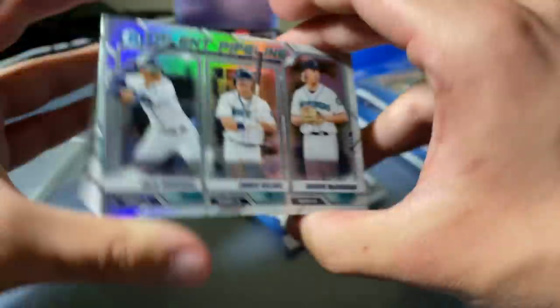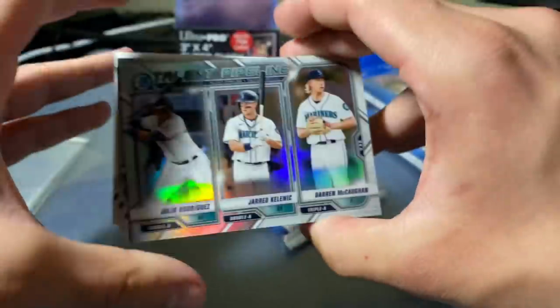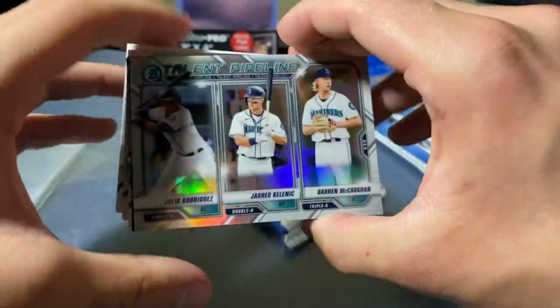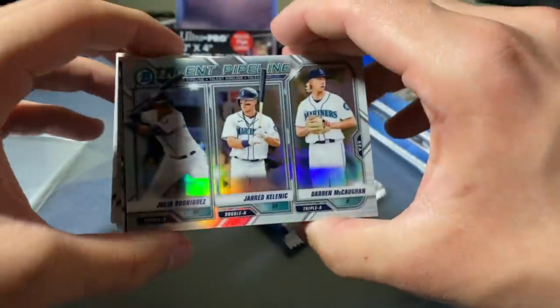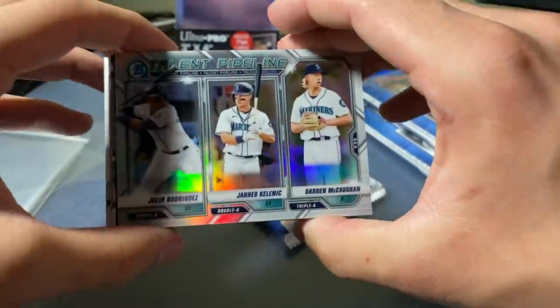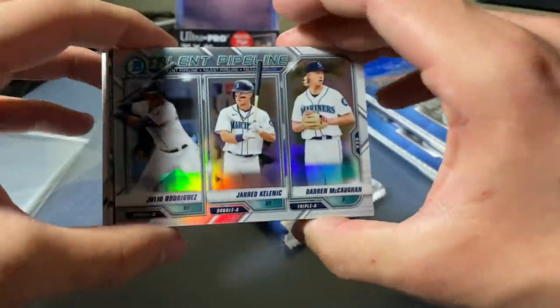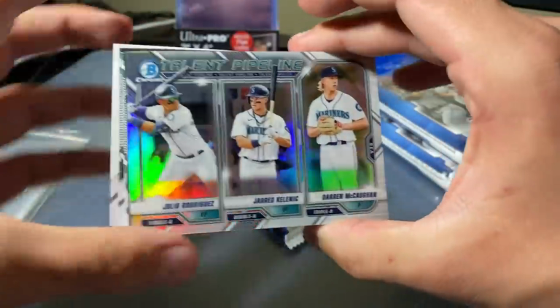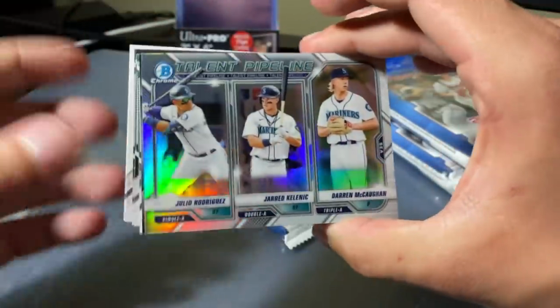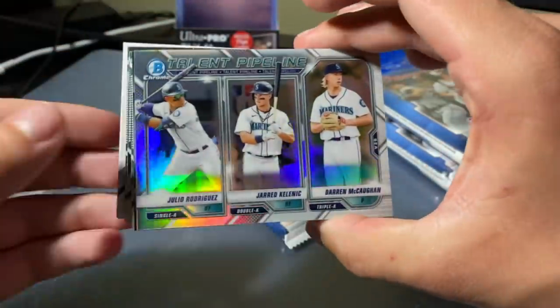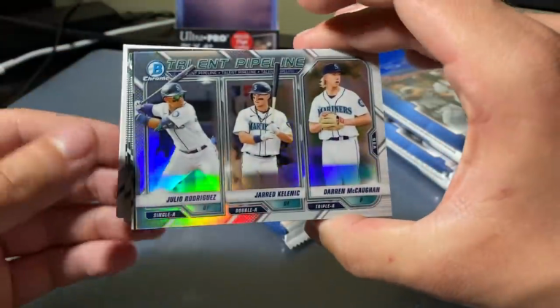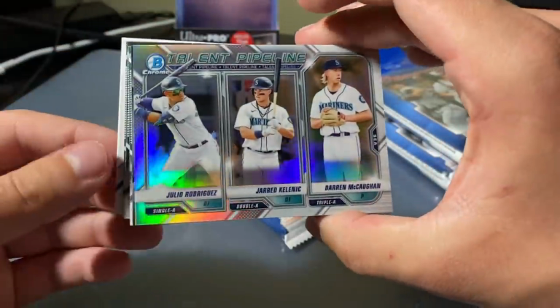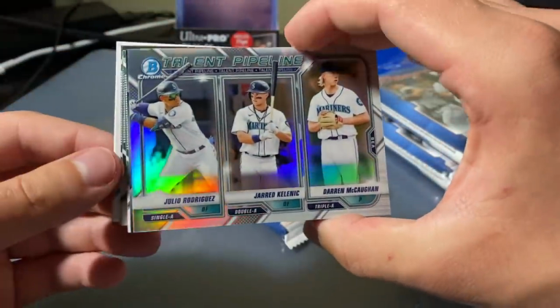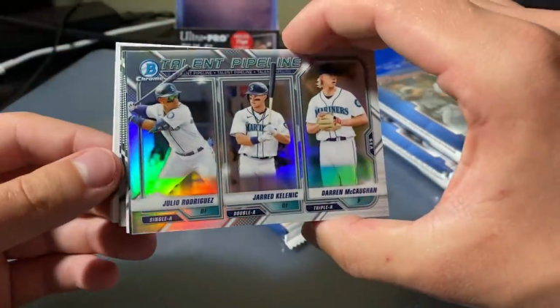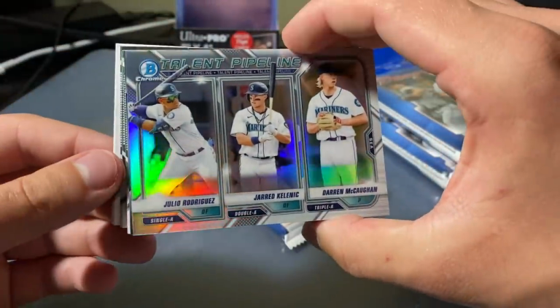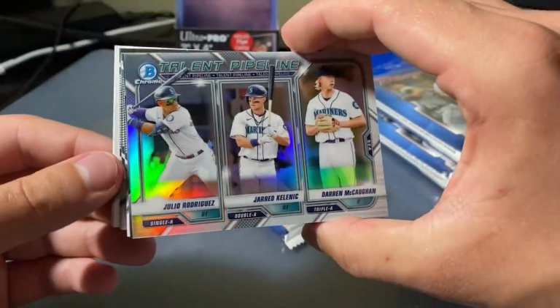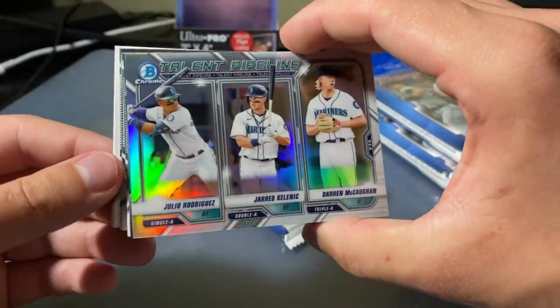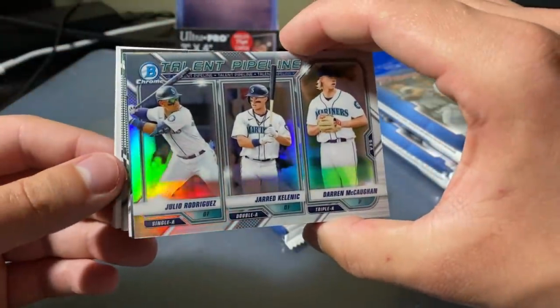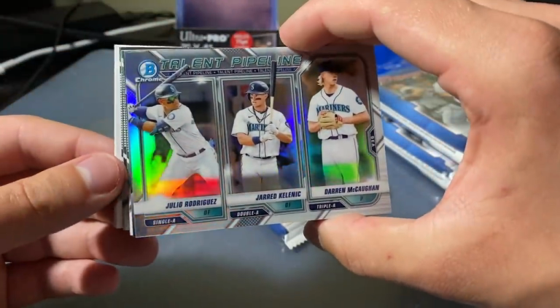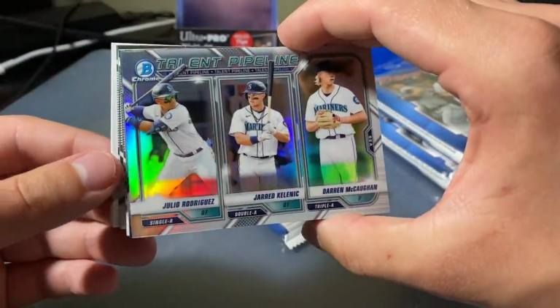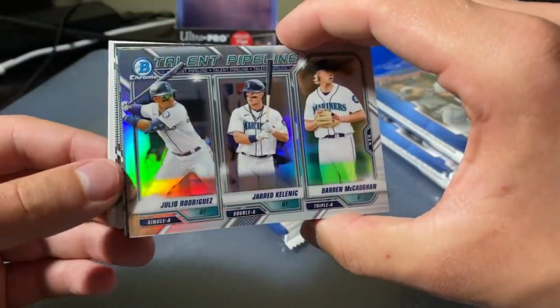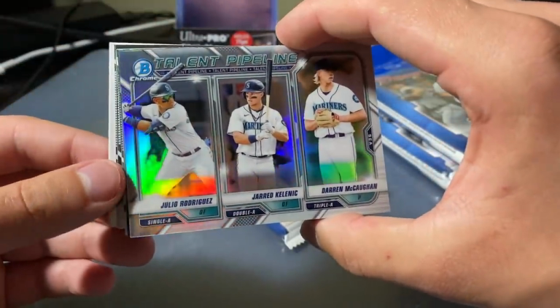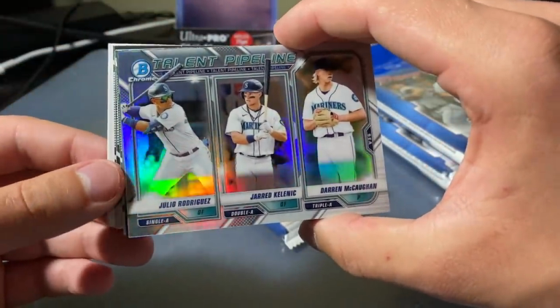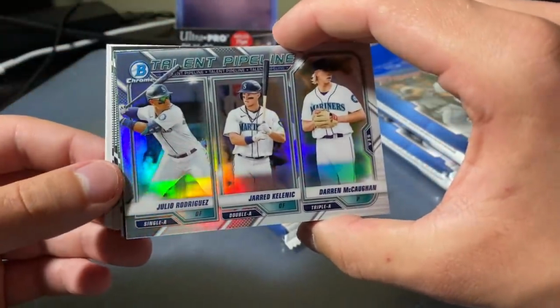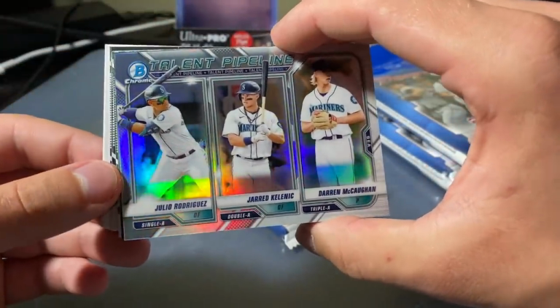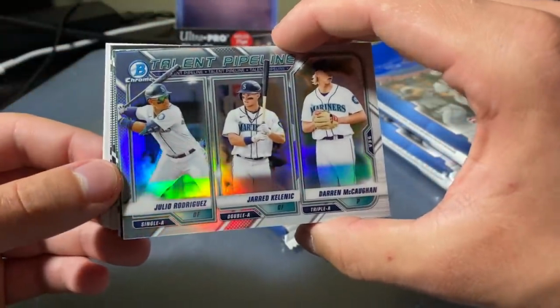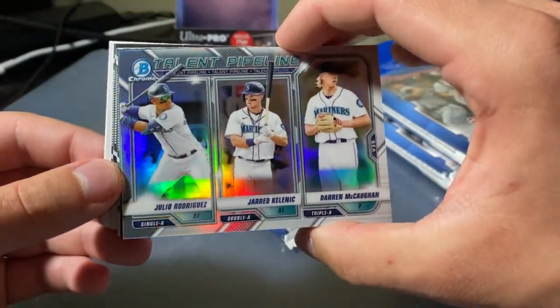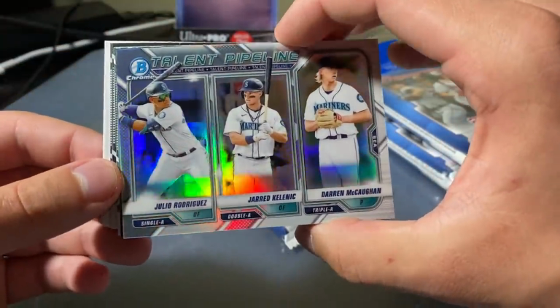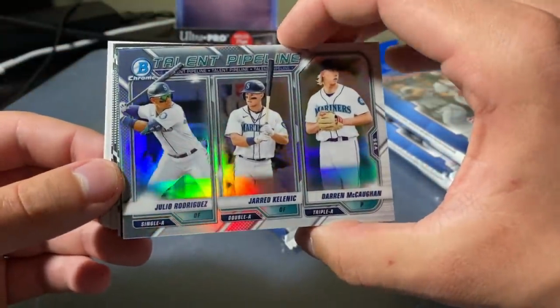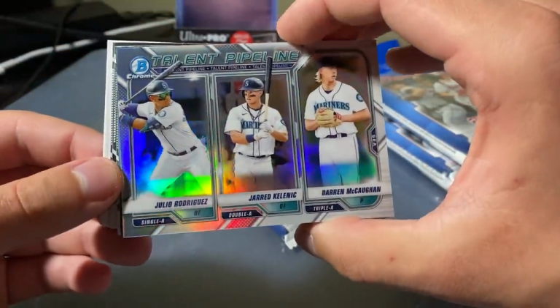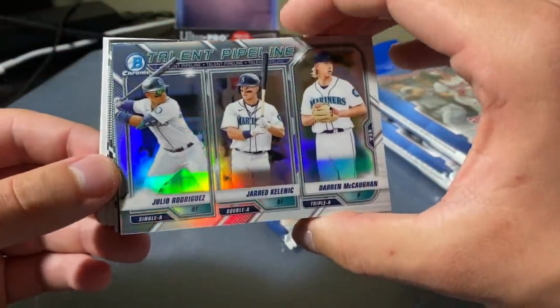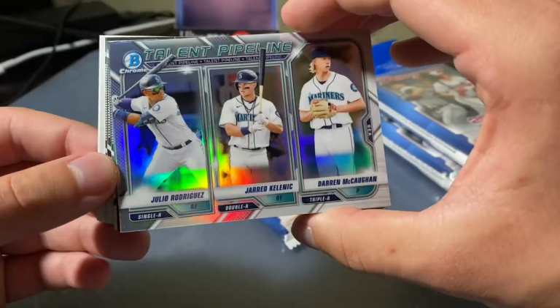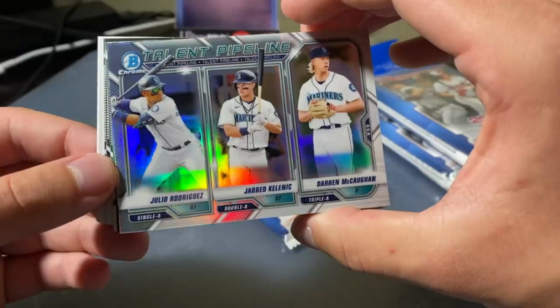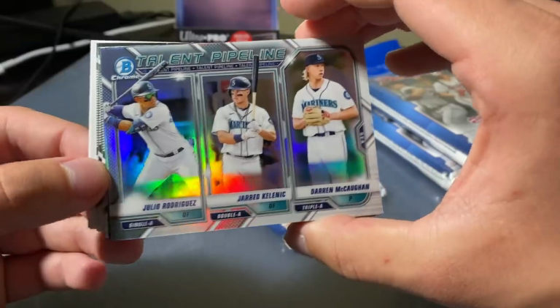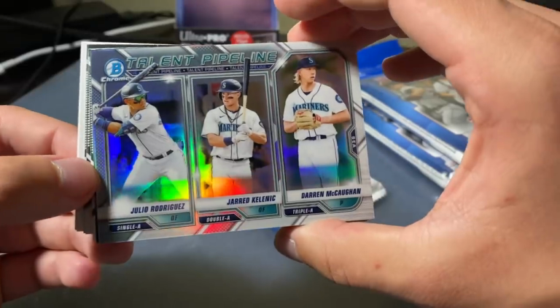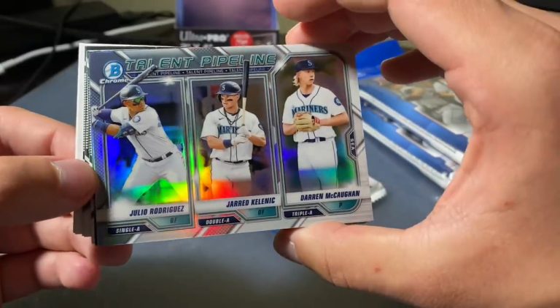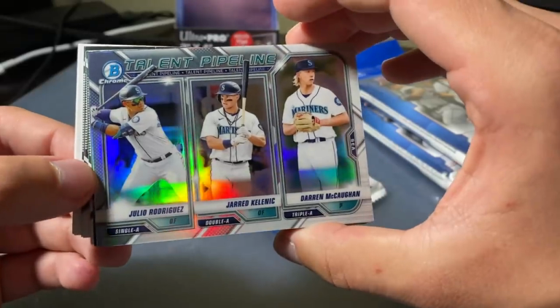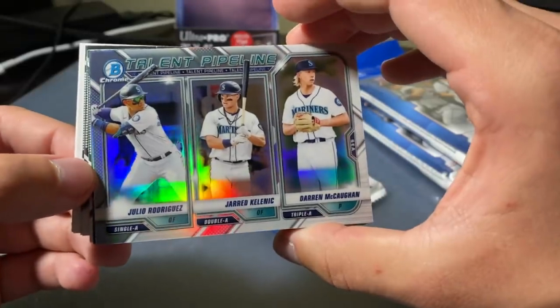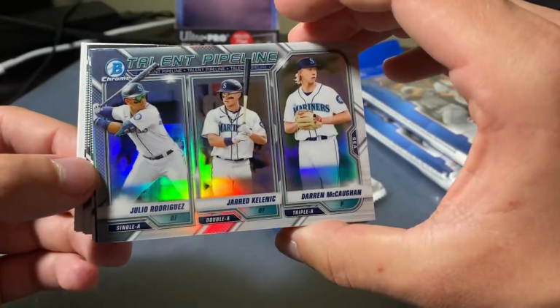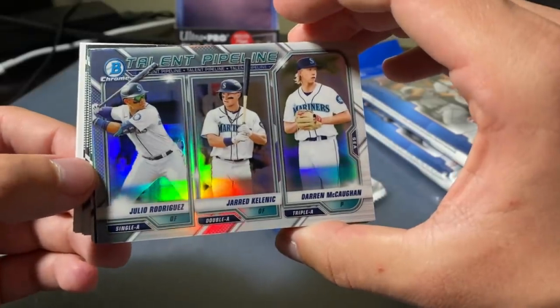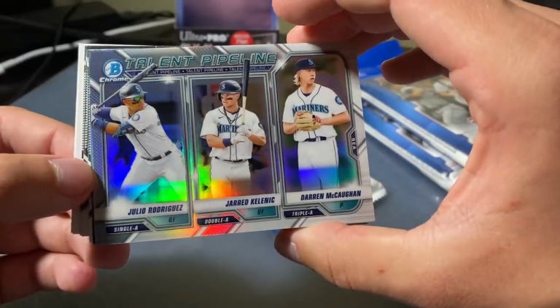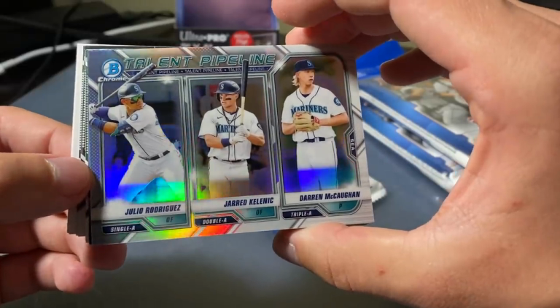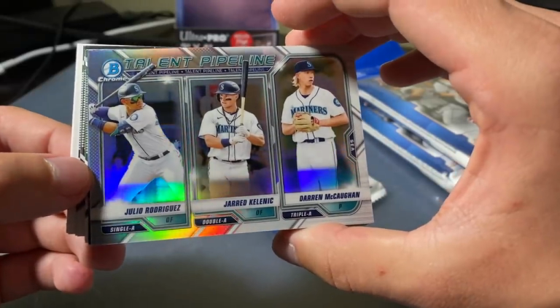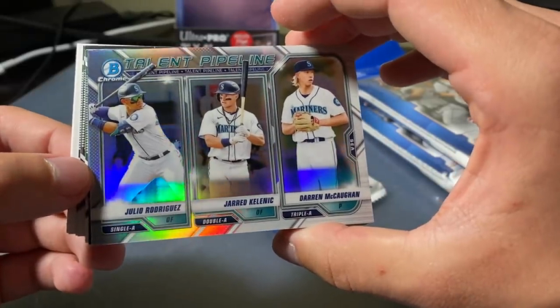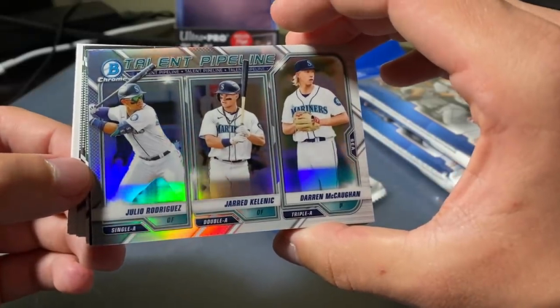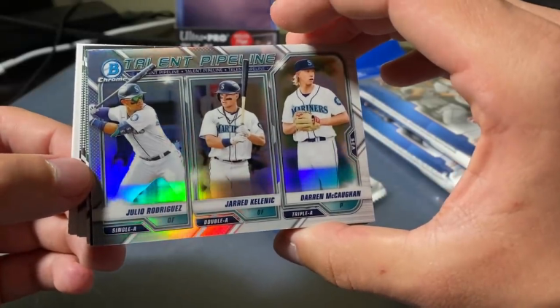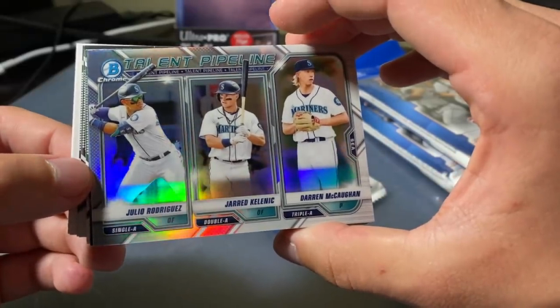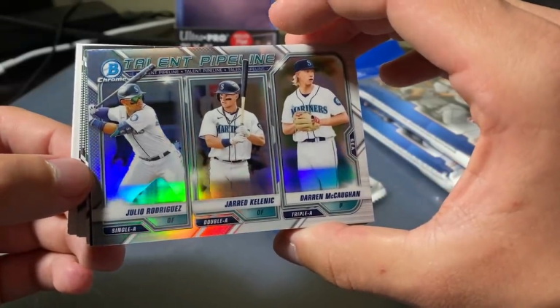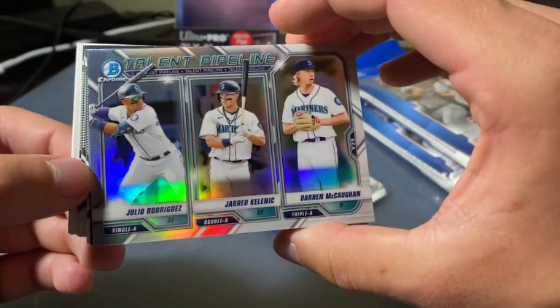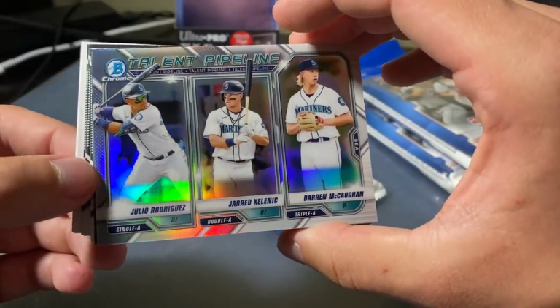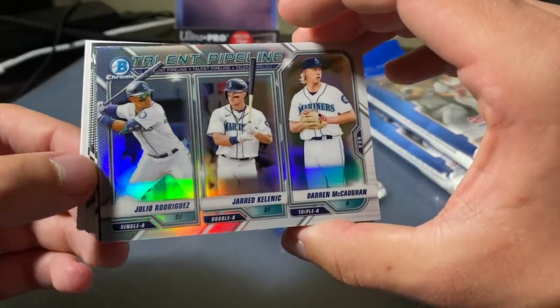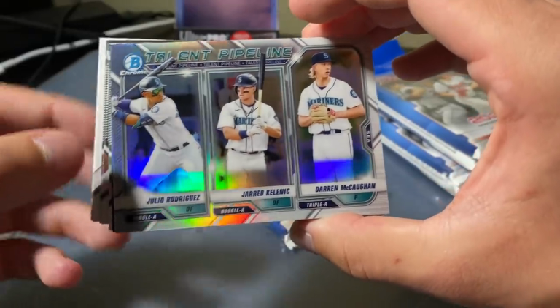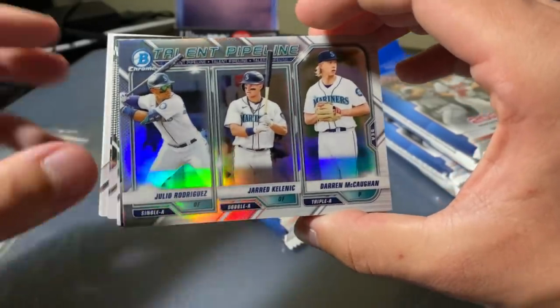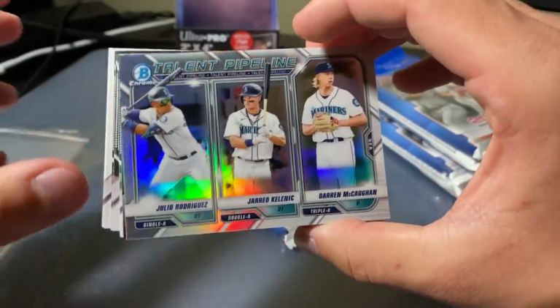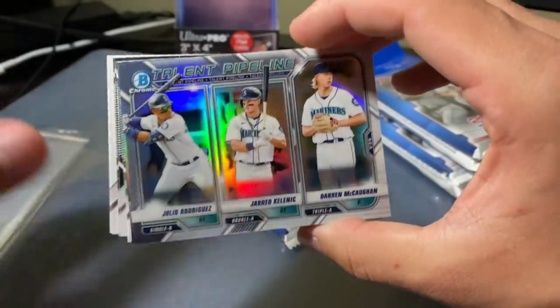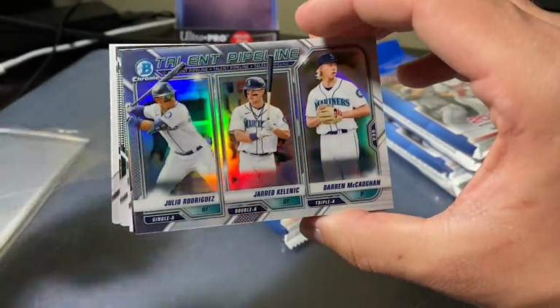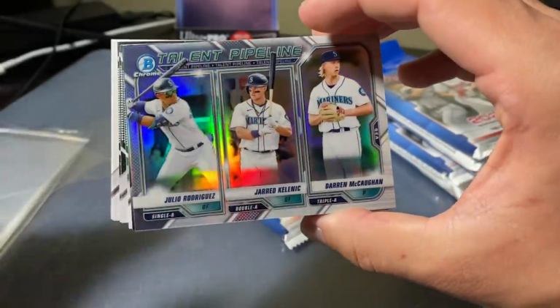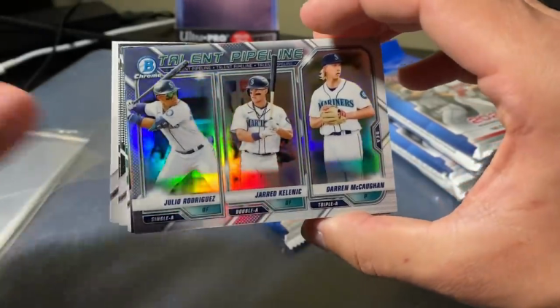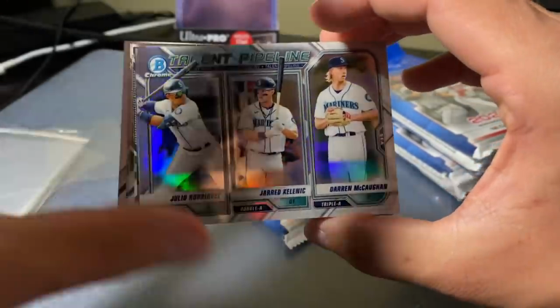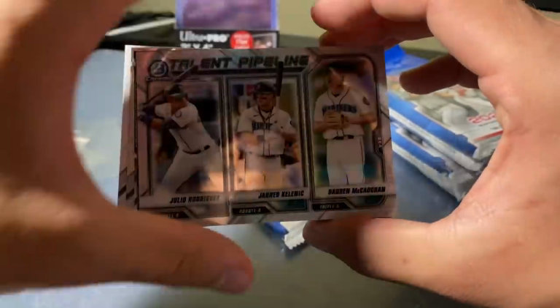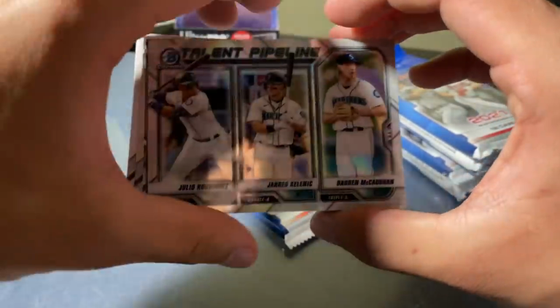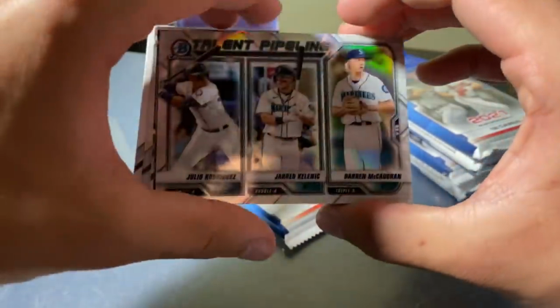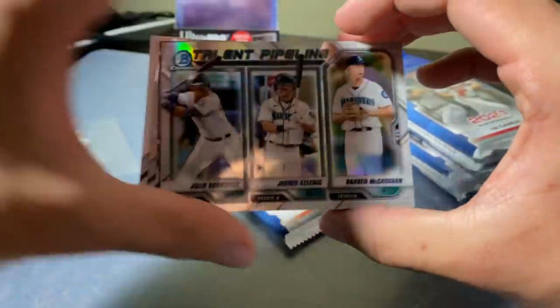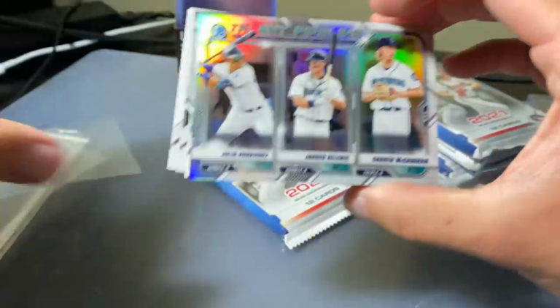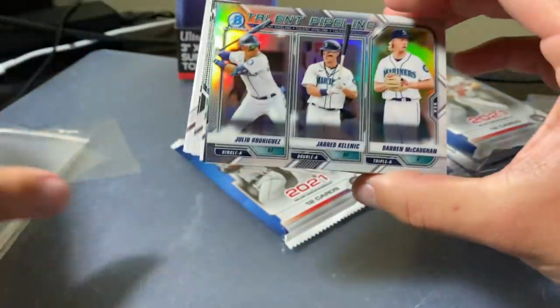We got a silver. Julio Rodriguez, Jared Kelenich, and Darren McCann, I think. Not sure — we're going to put that aside.